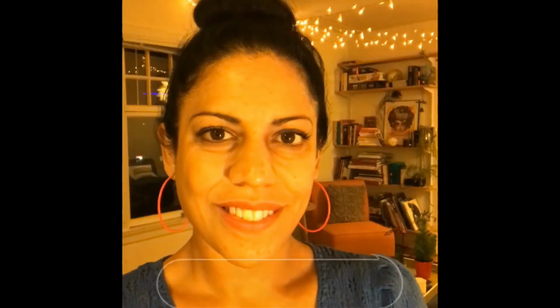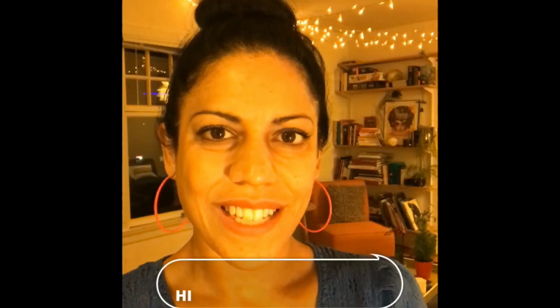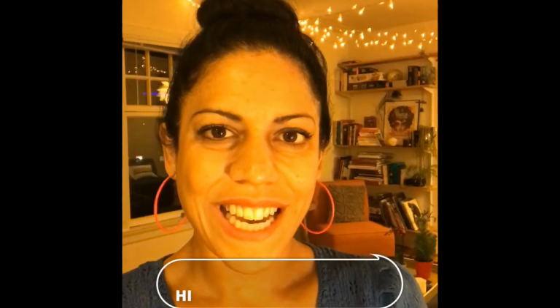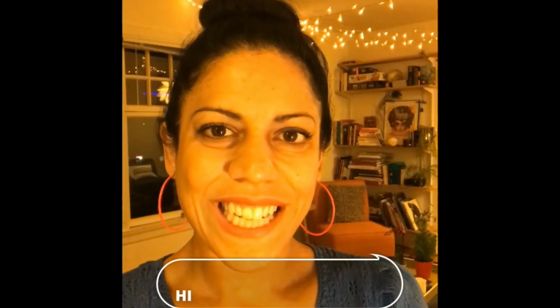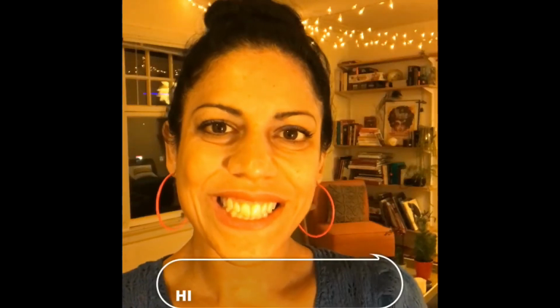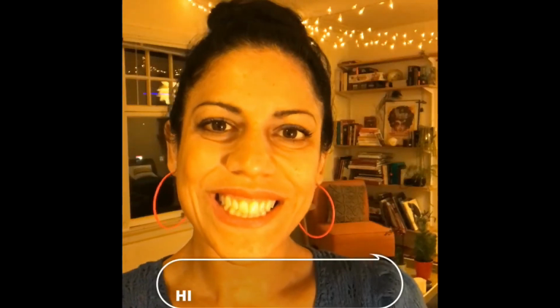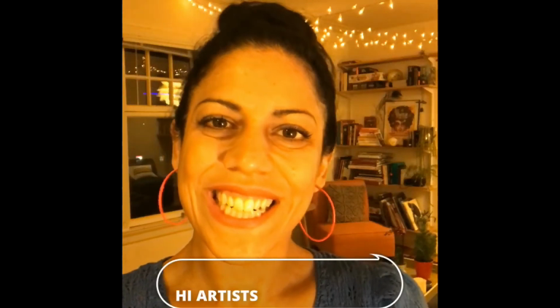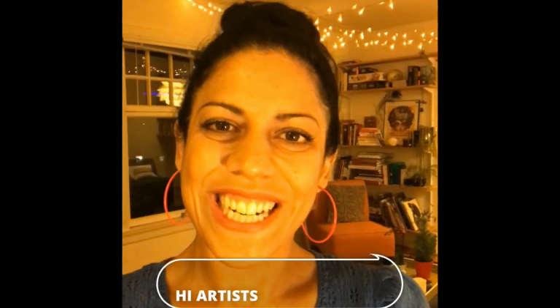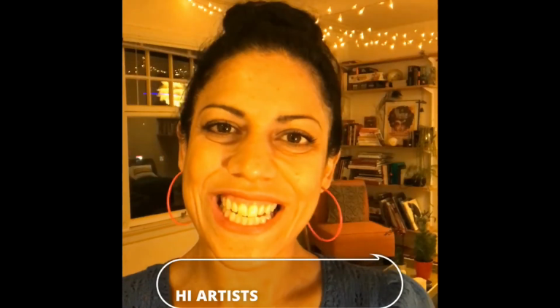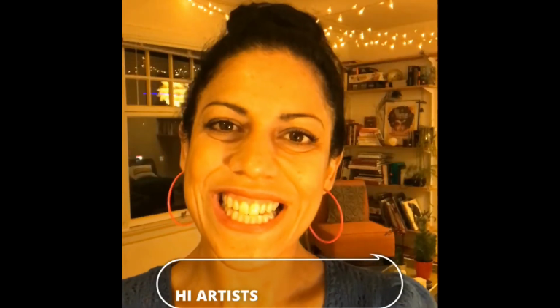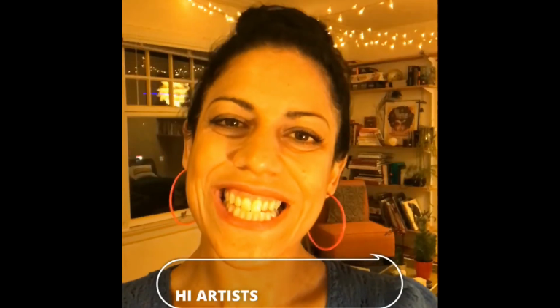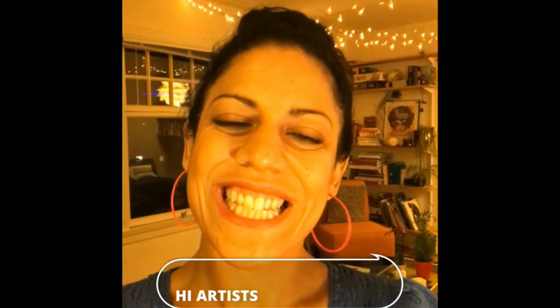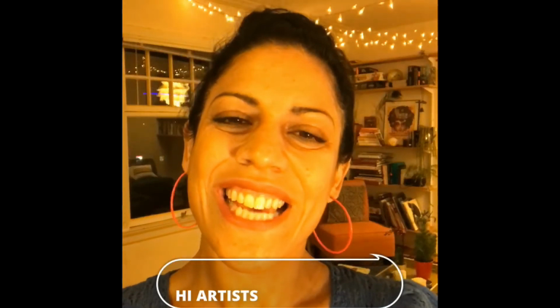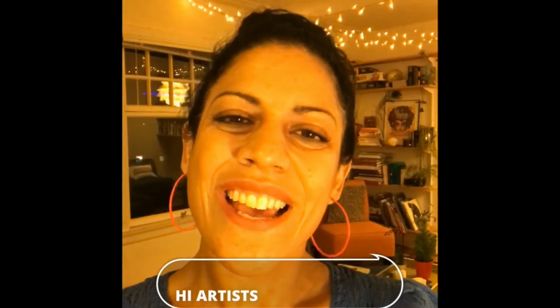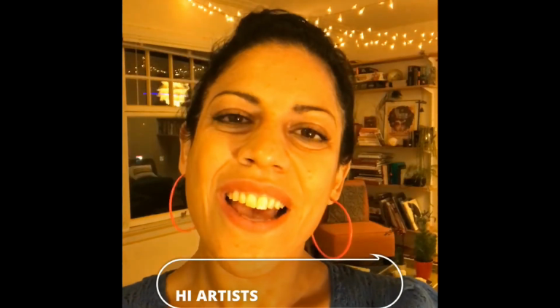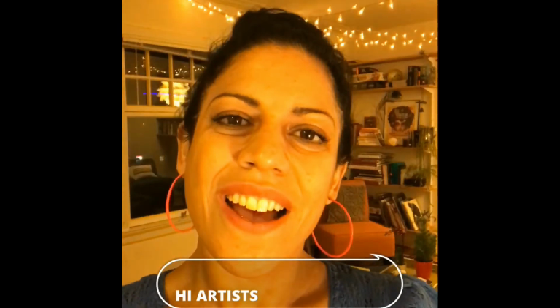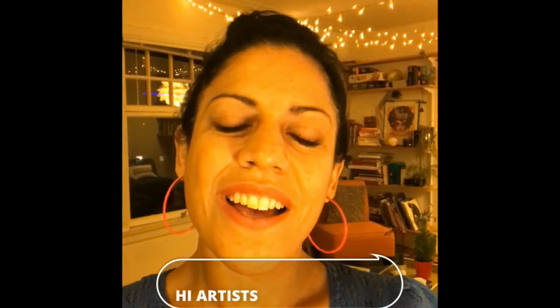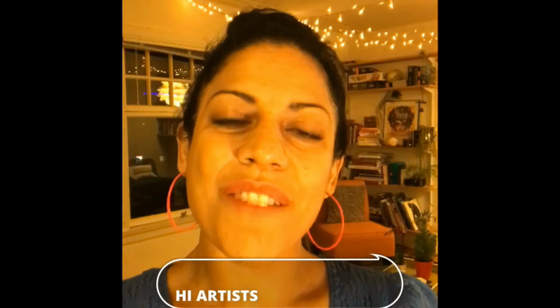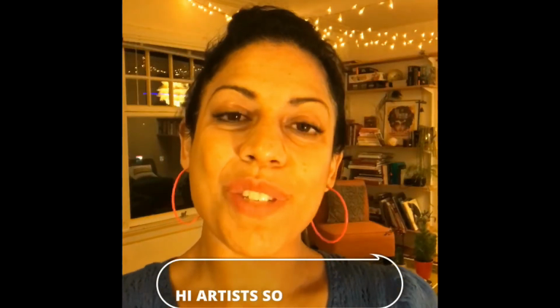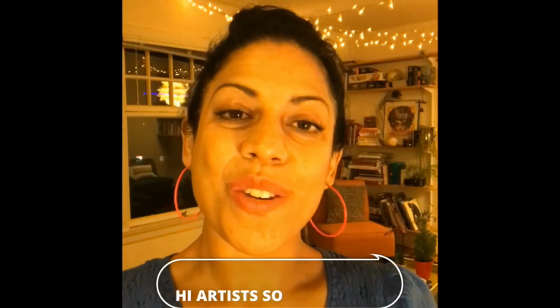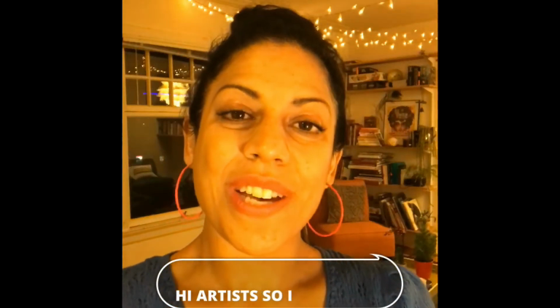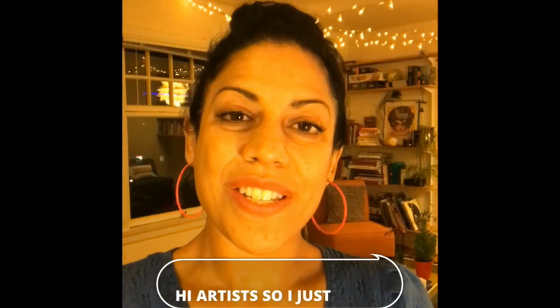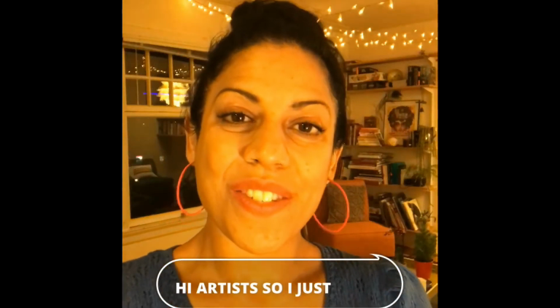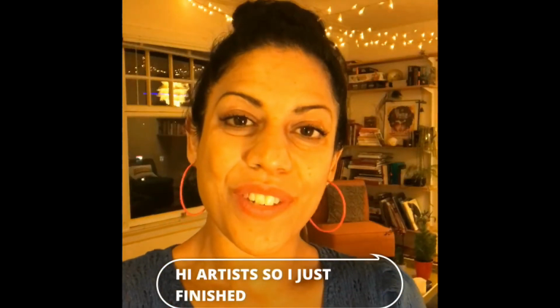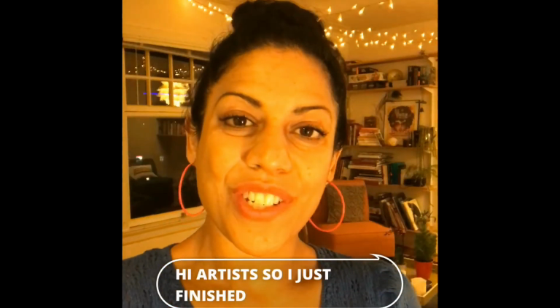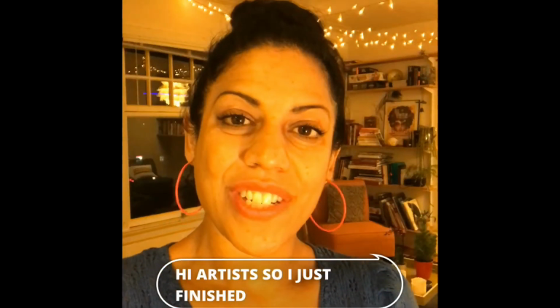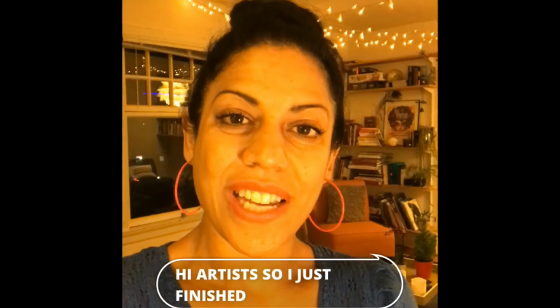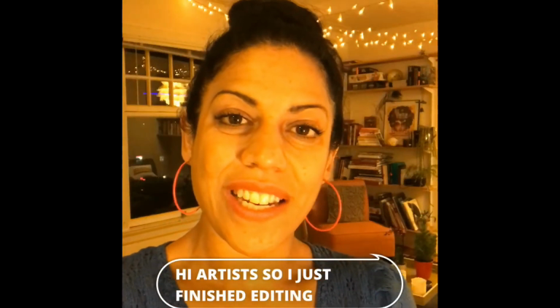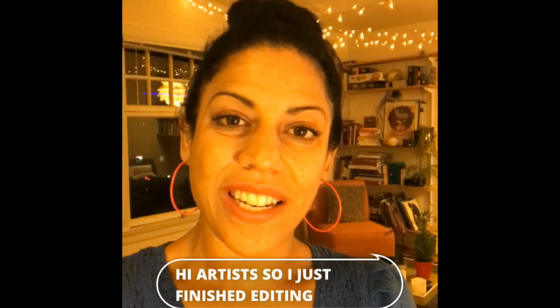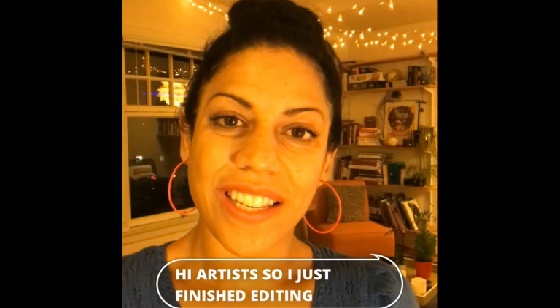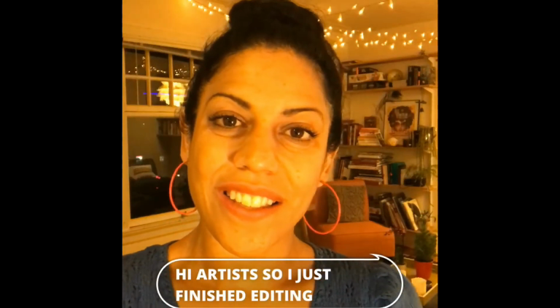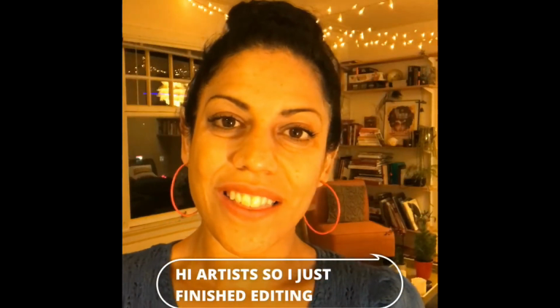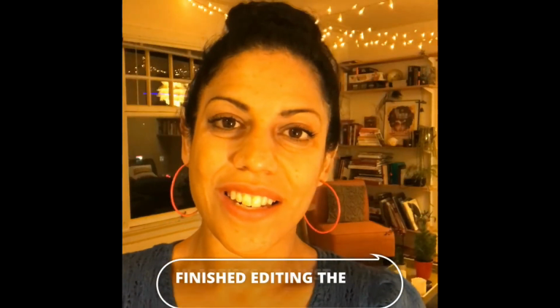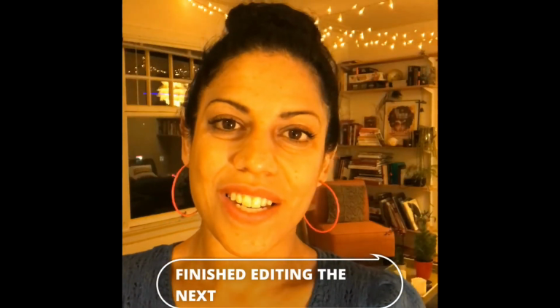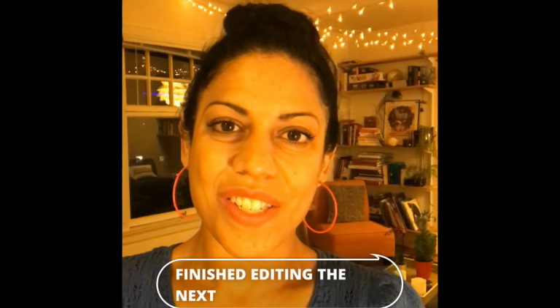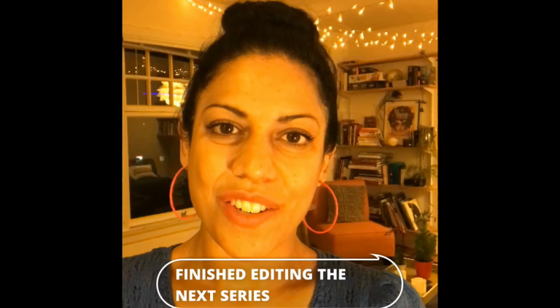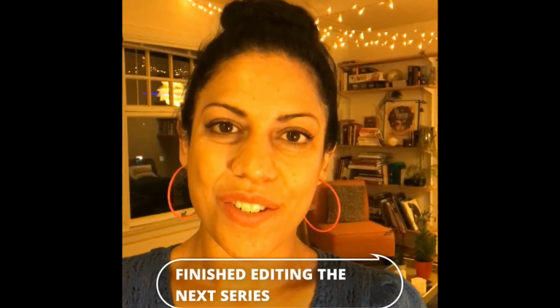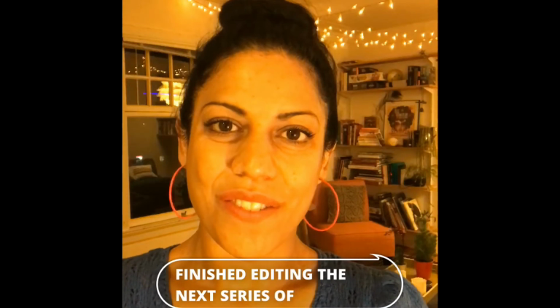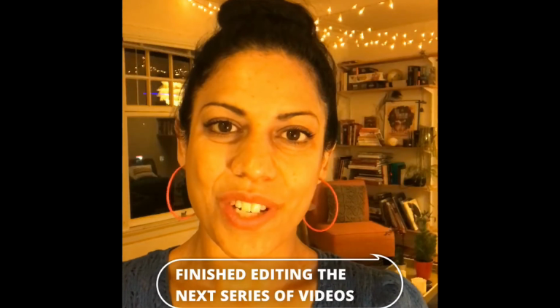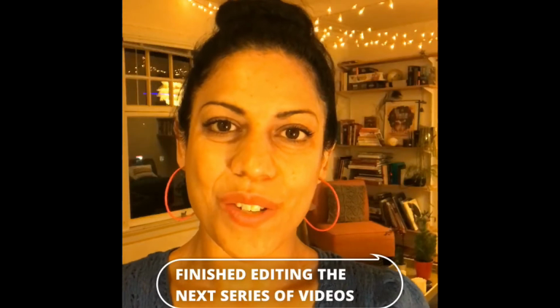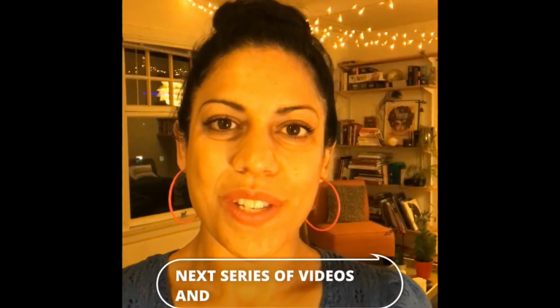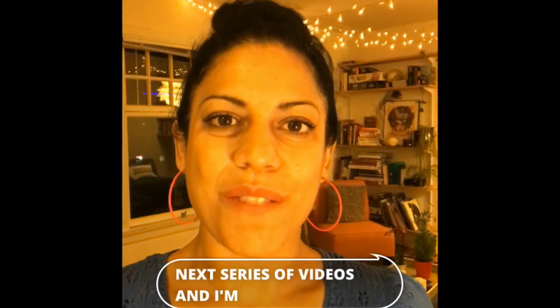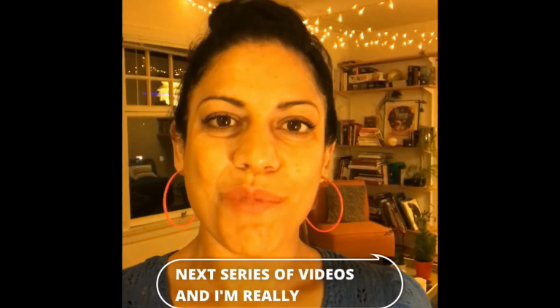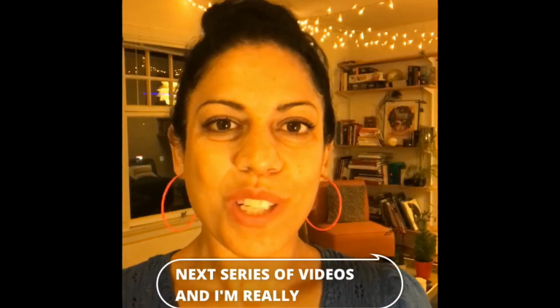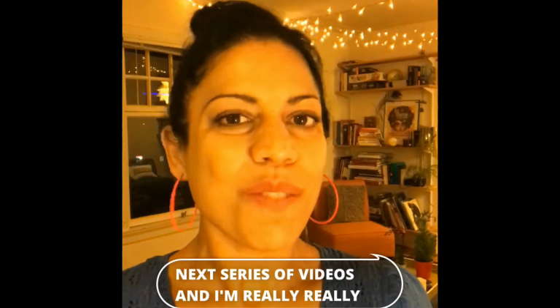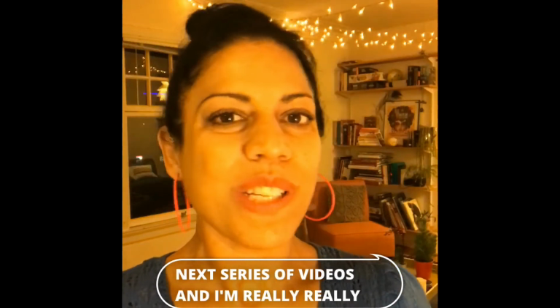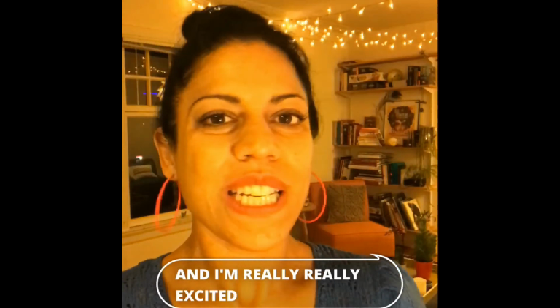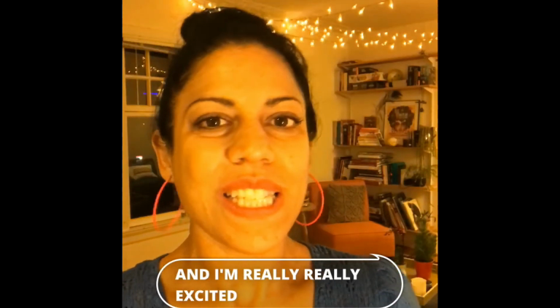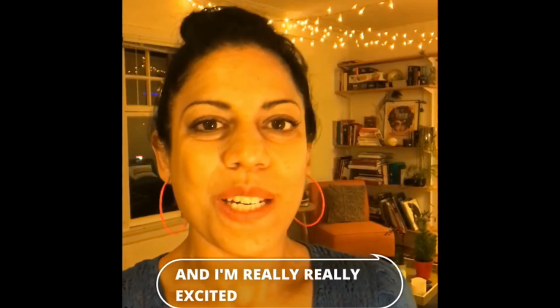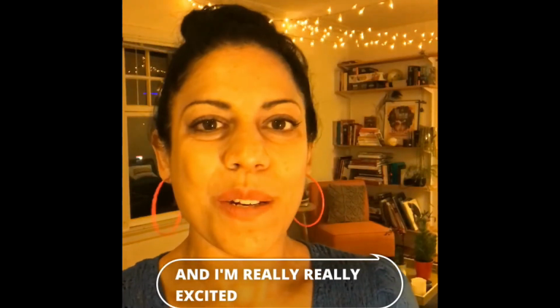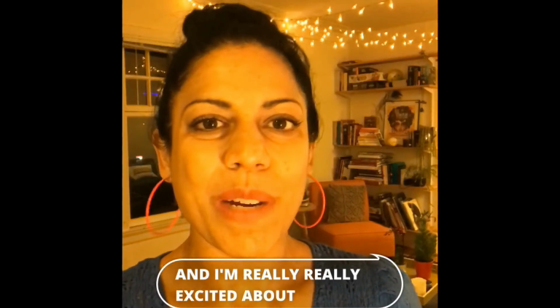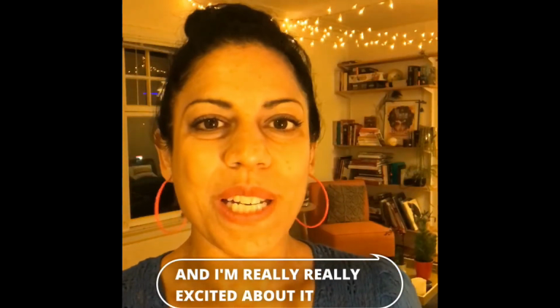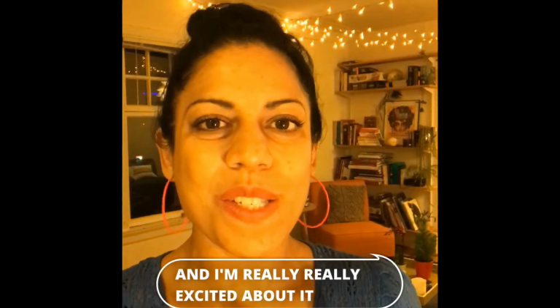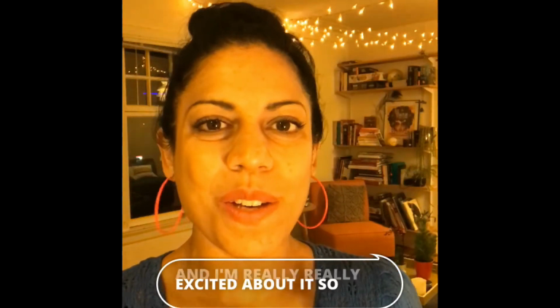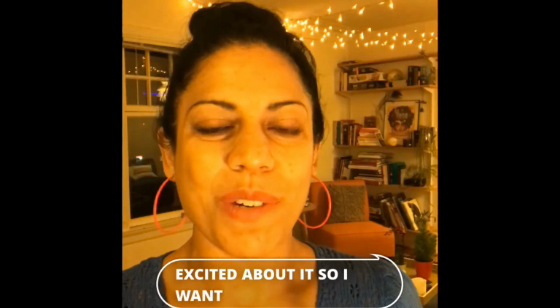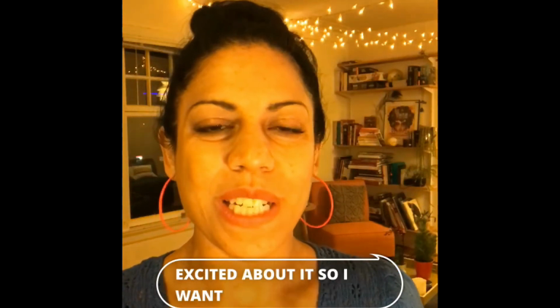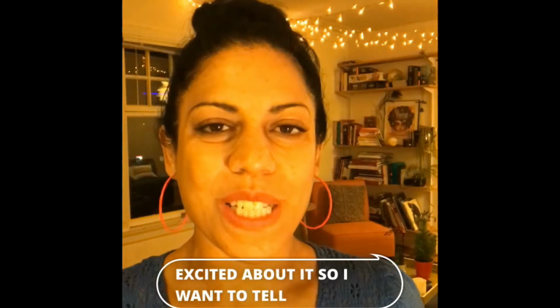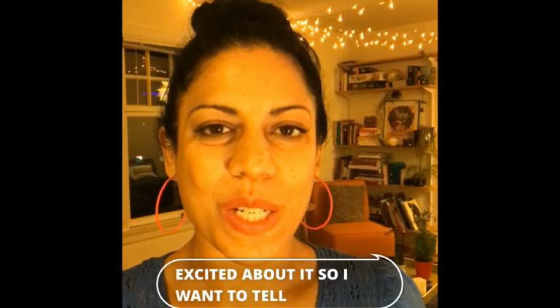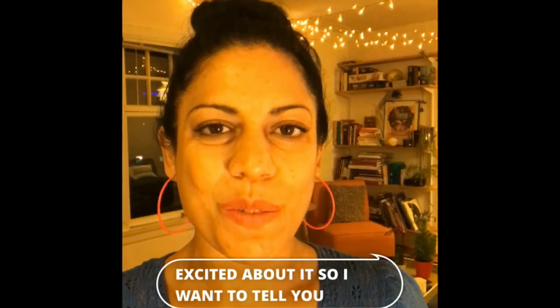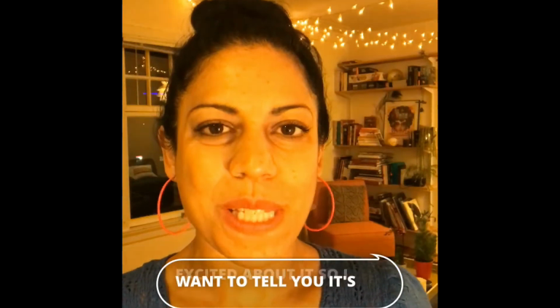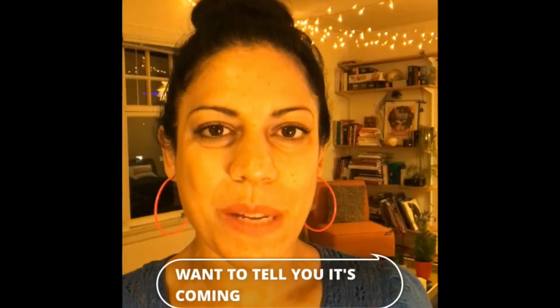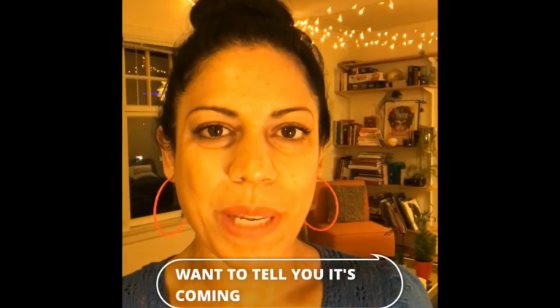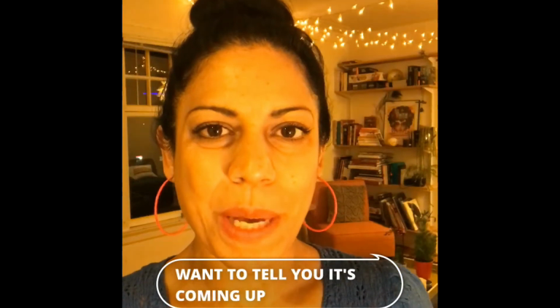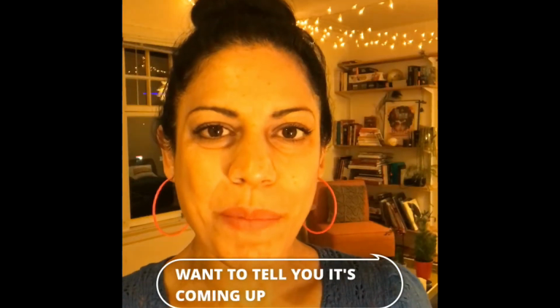Hi artists! I just finished editing the next series of videos and I'm really excited about it, so I wanted to tell you what's coming up.